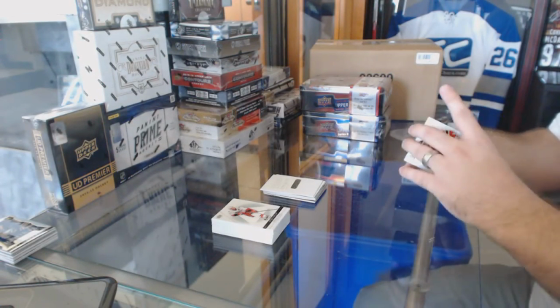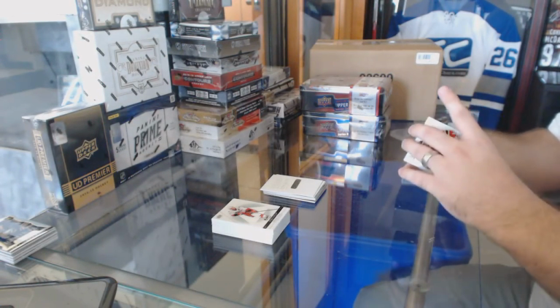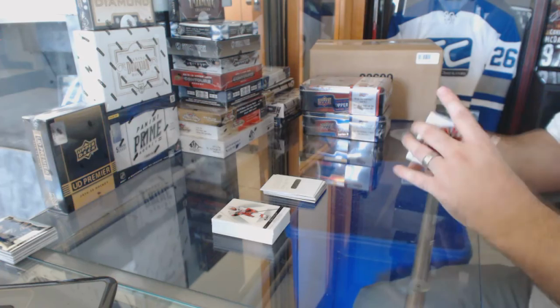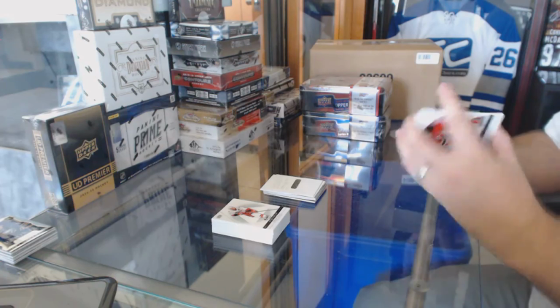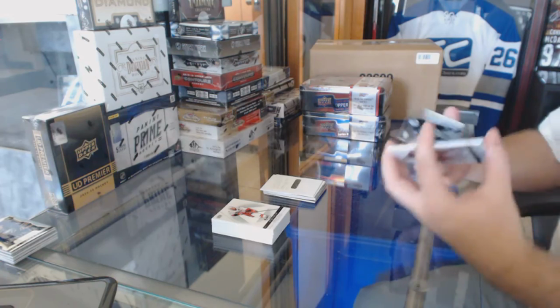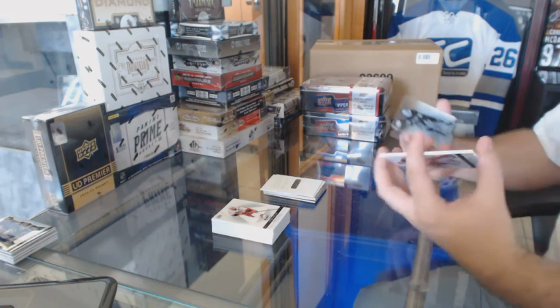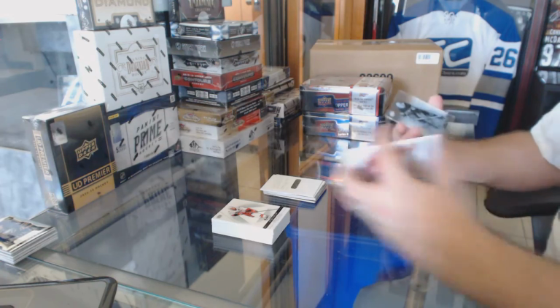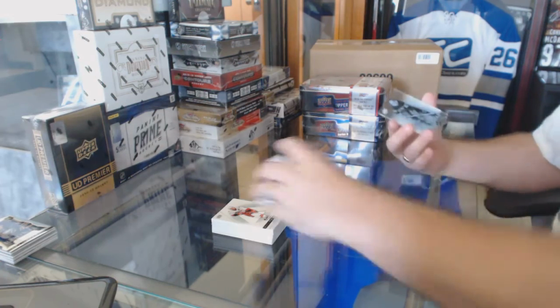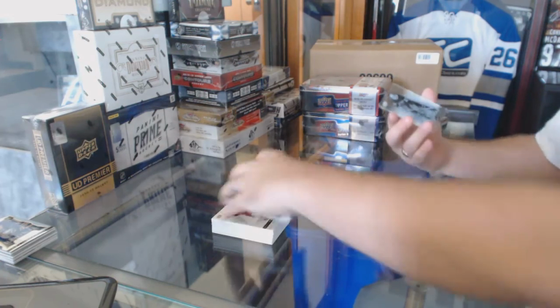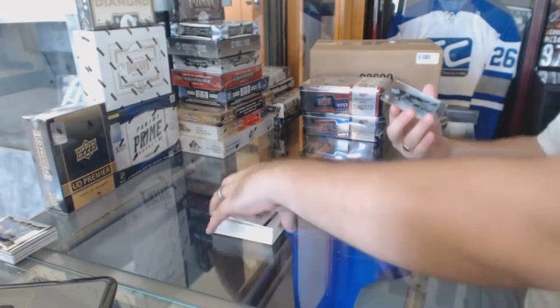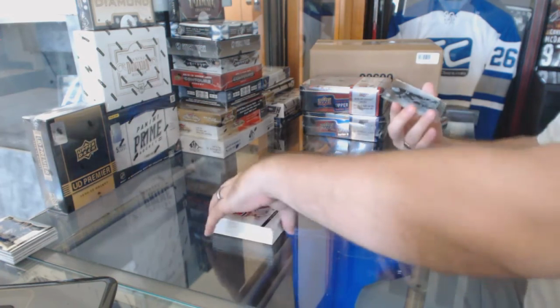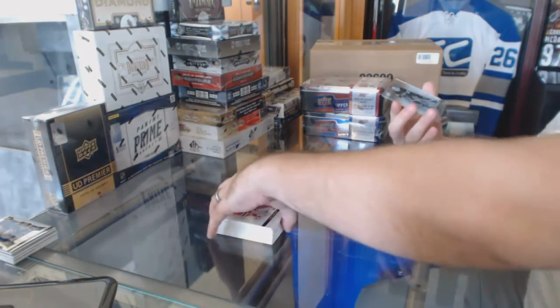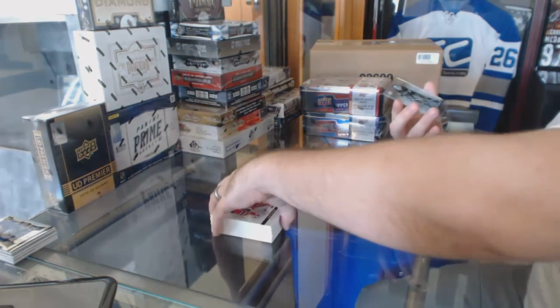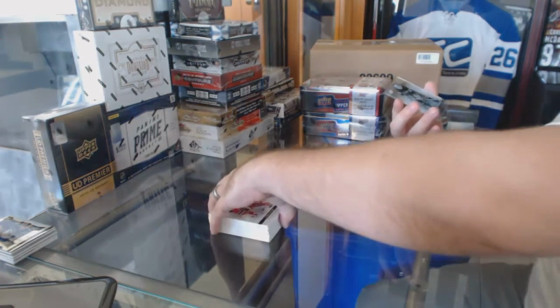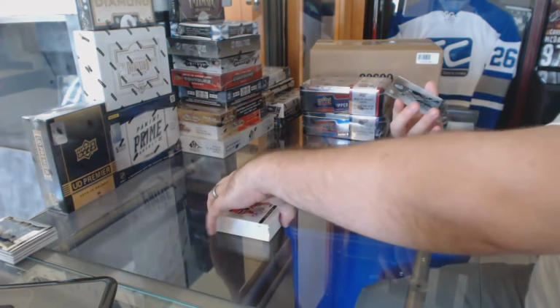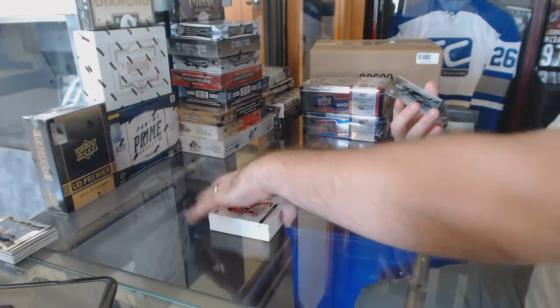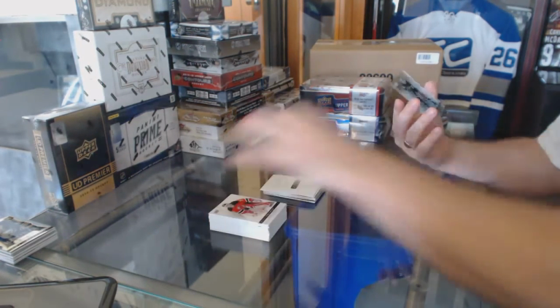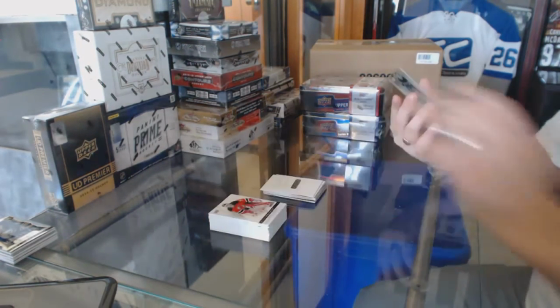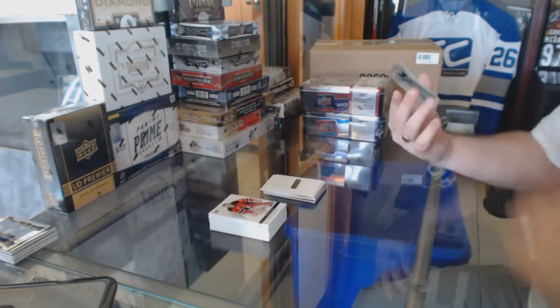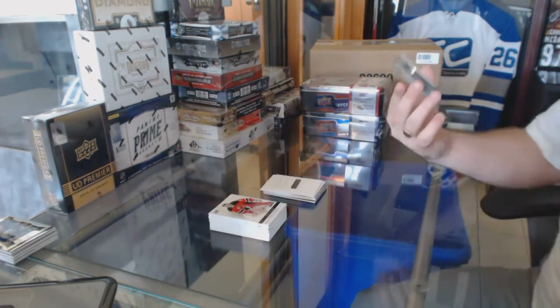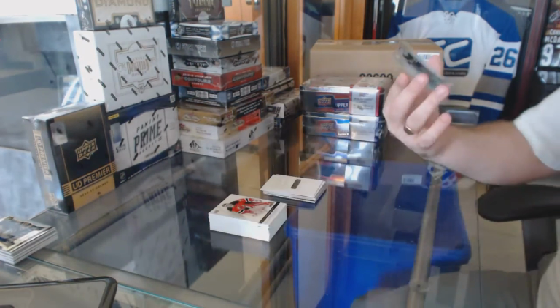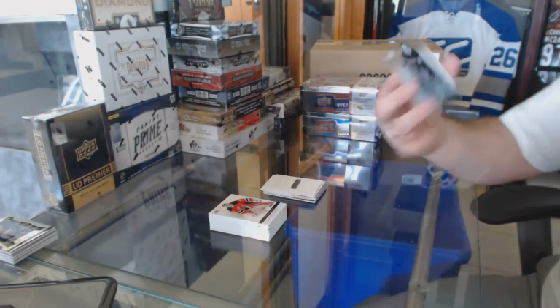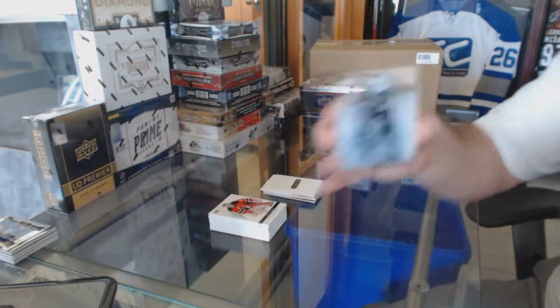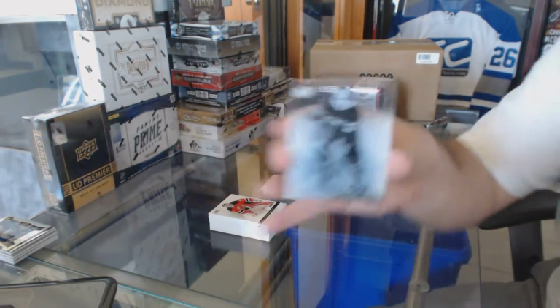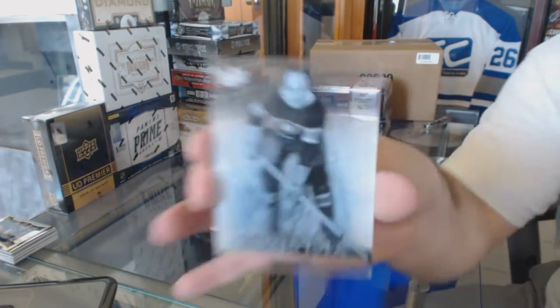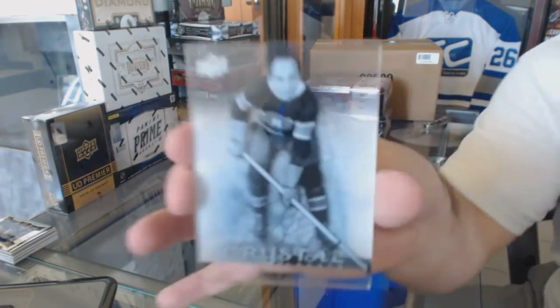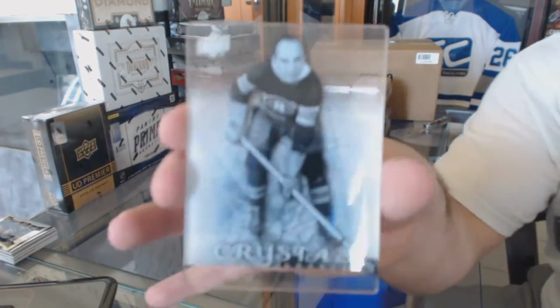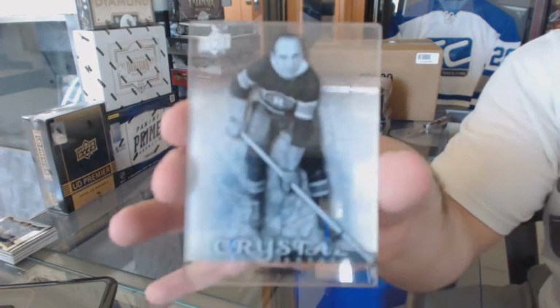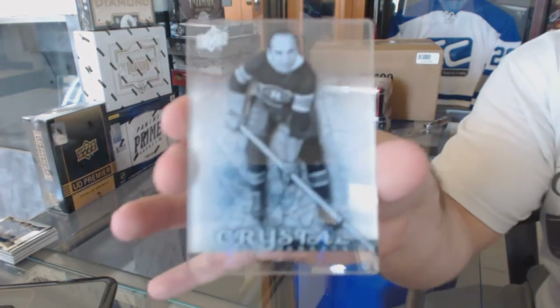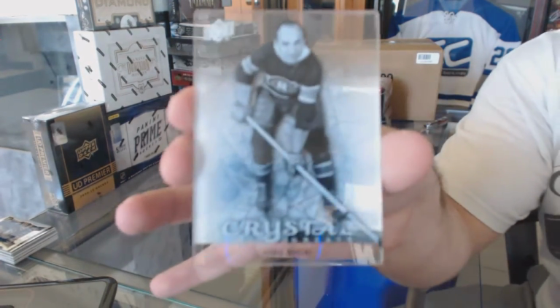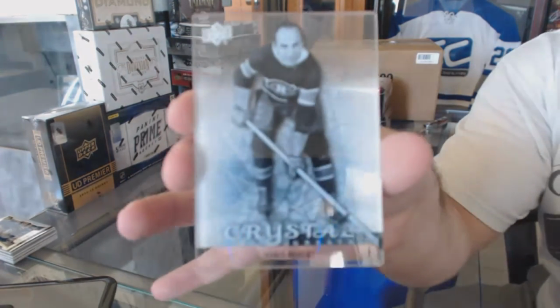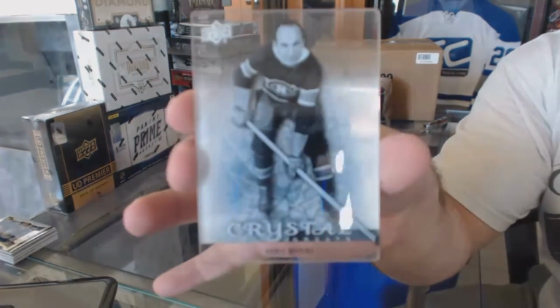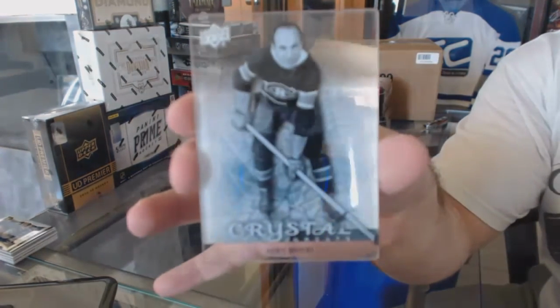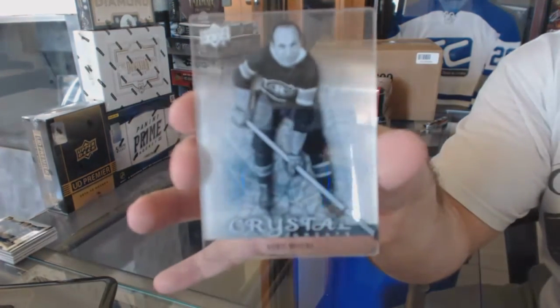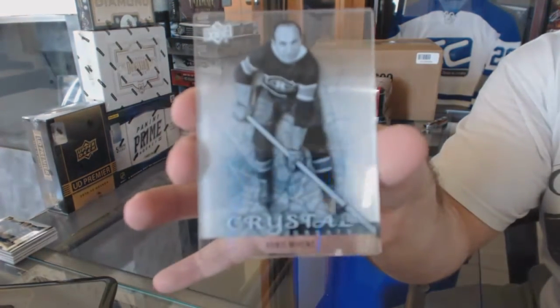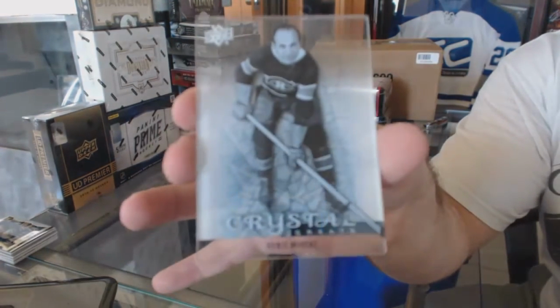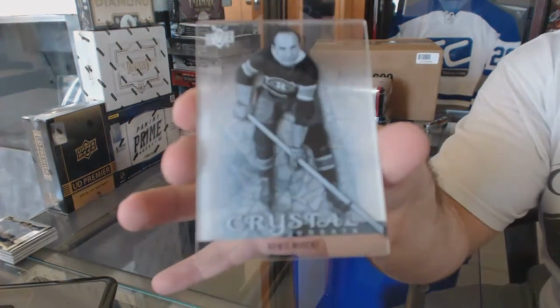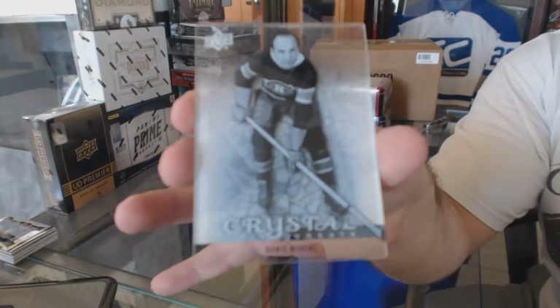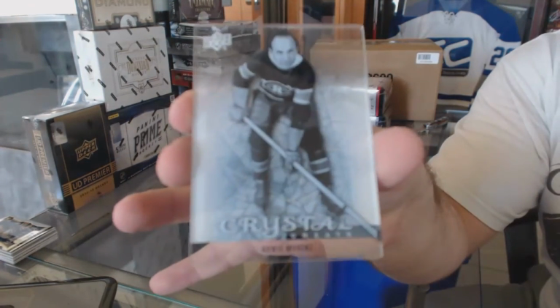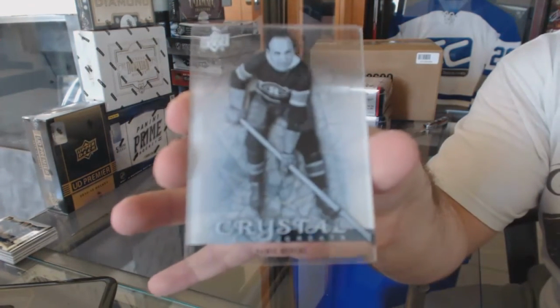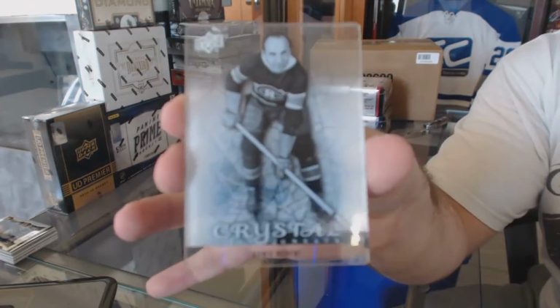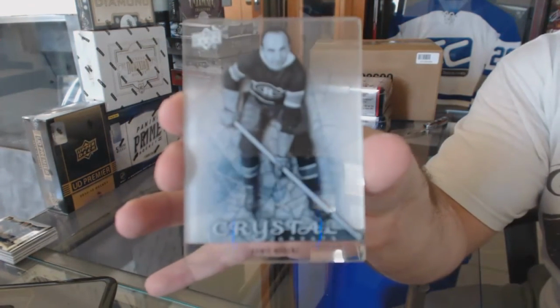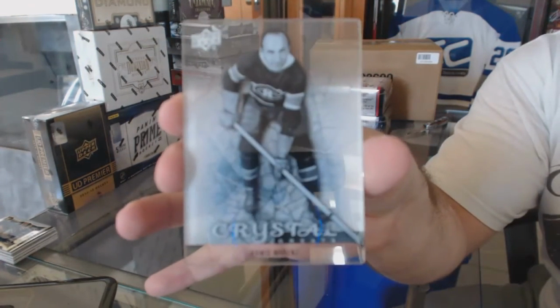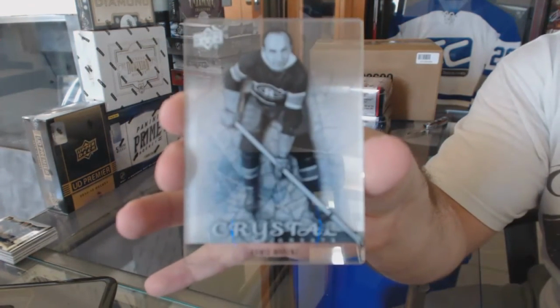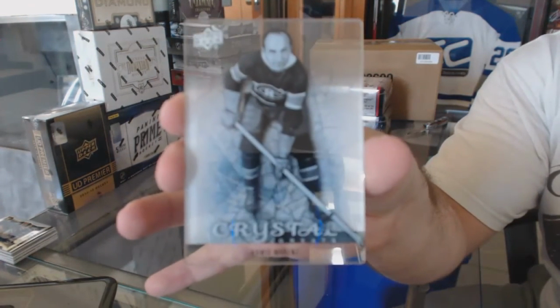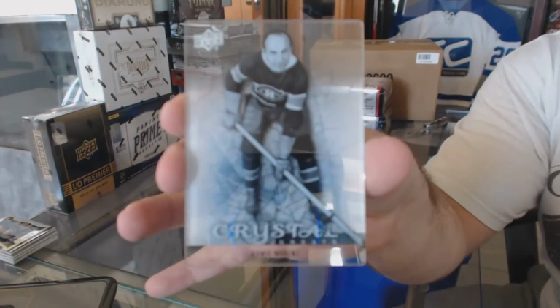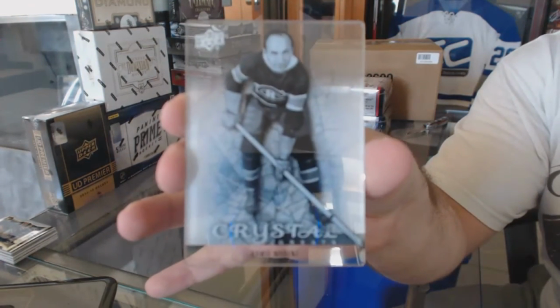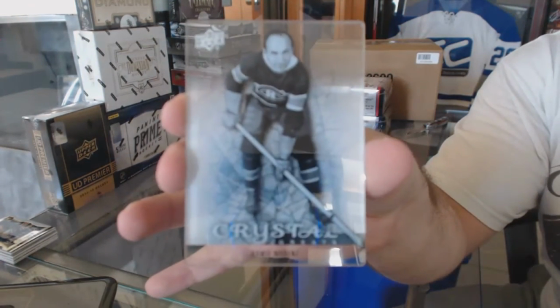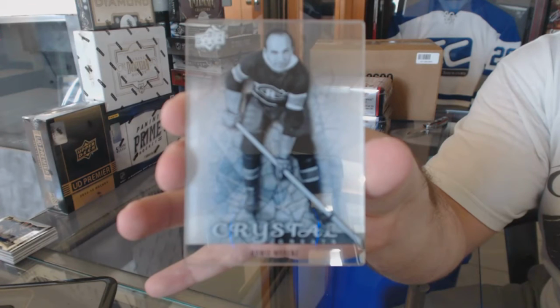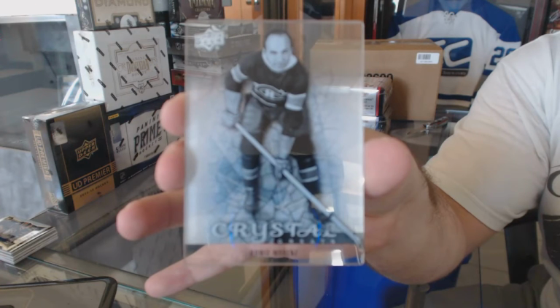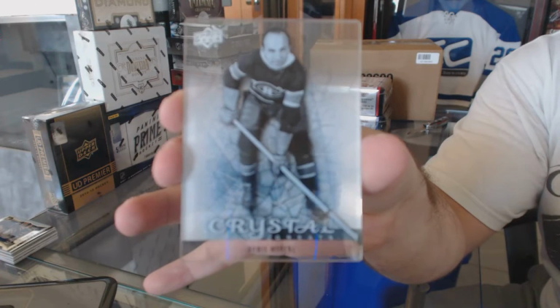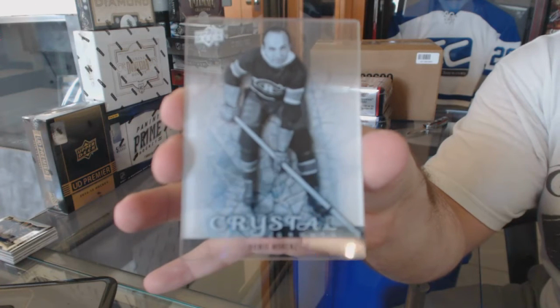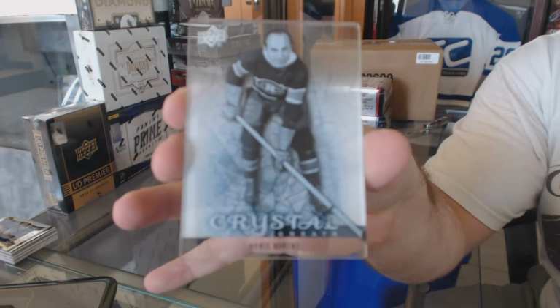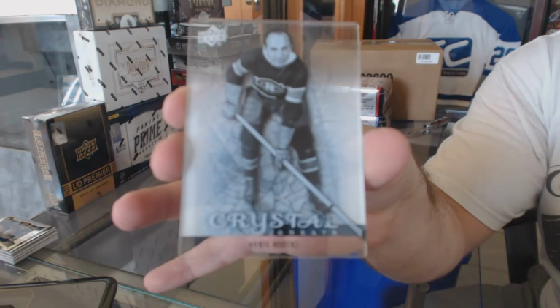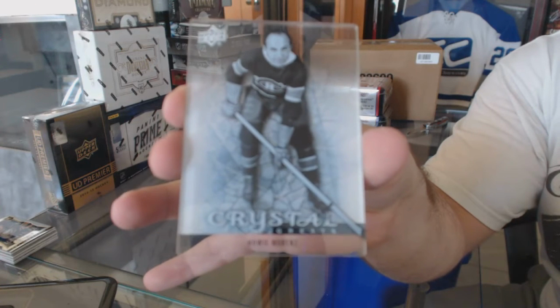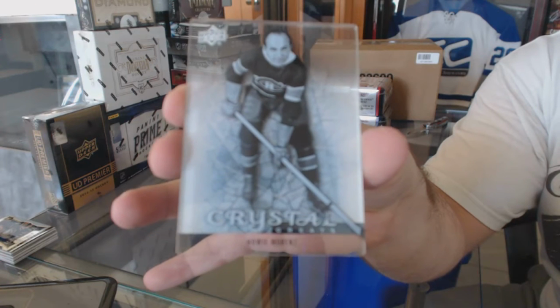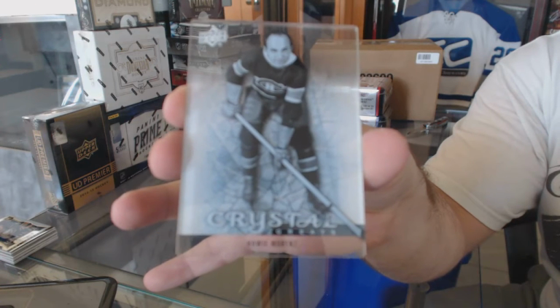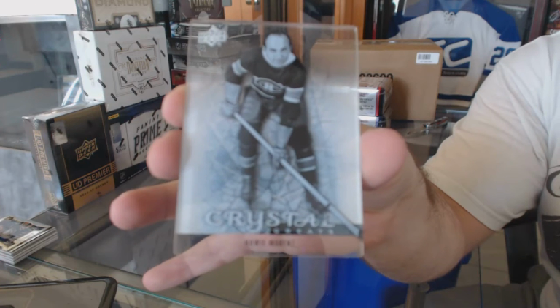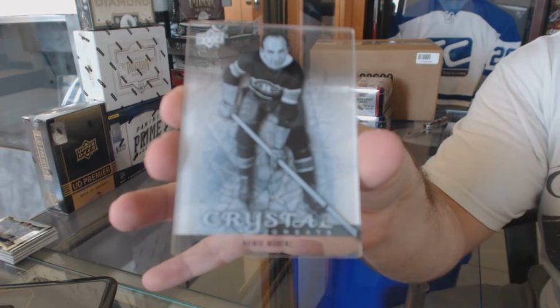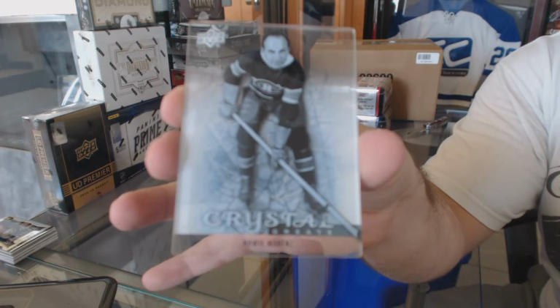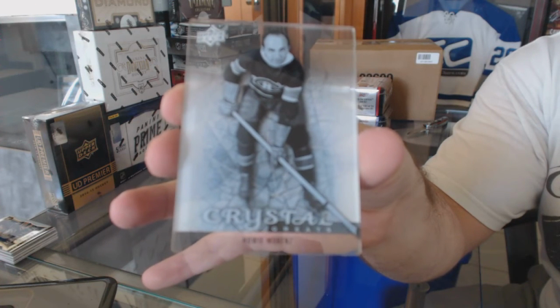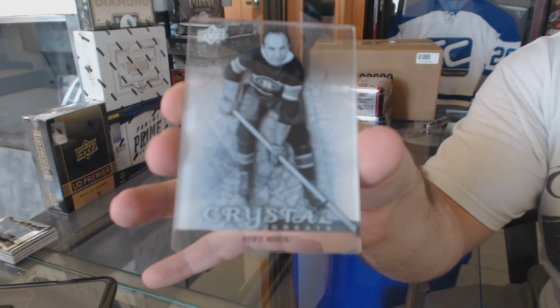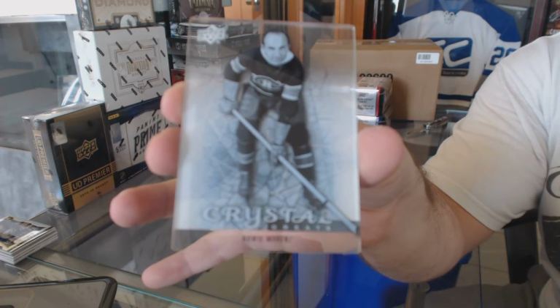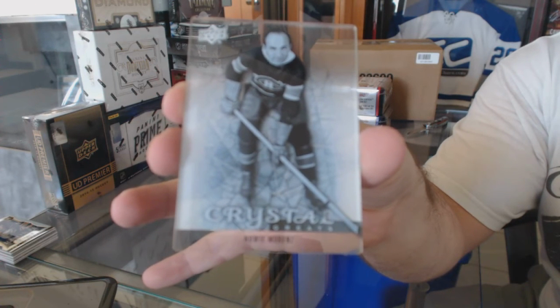And we've finished off with a Crystal Greats for the Canadiens. That completes this one to the east.